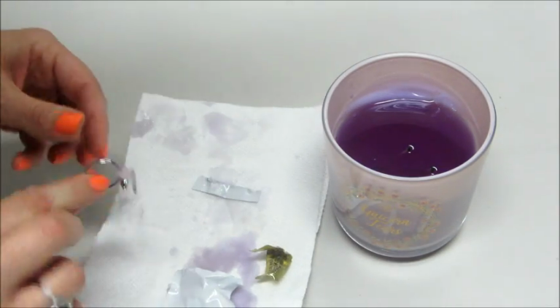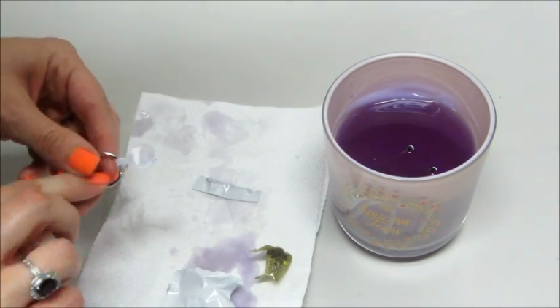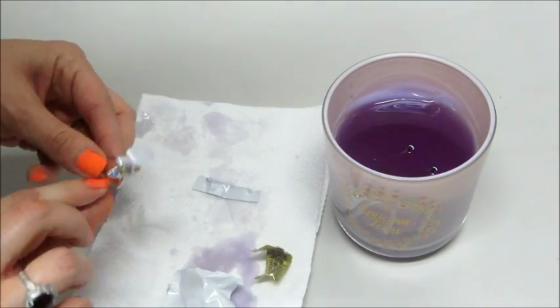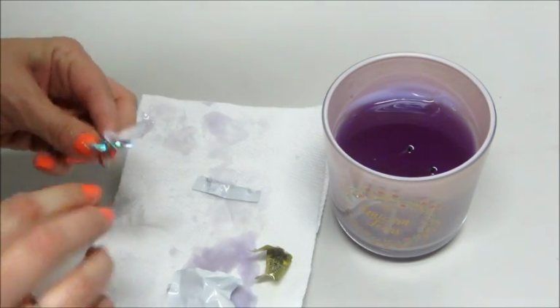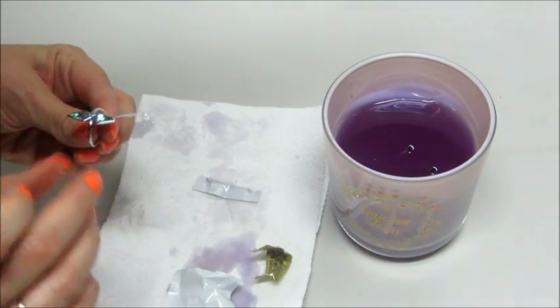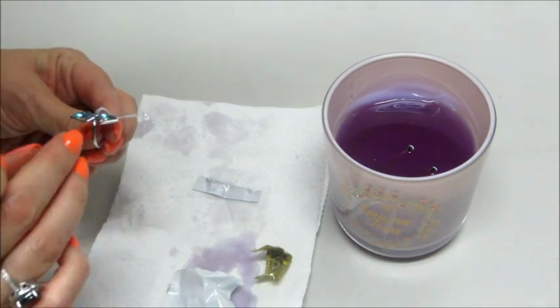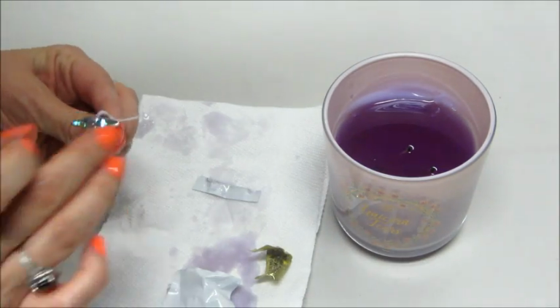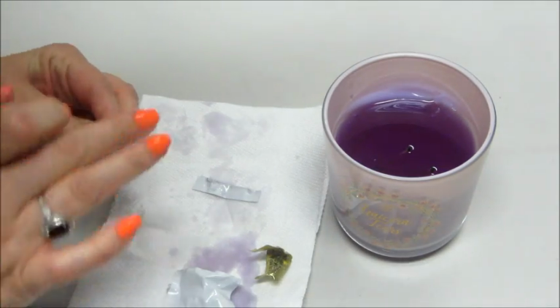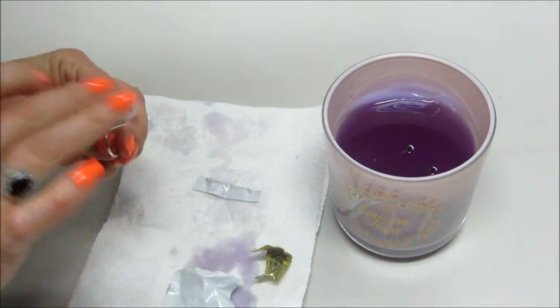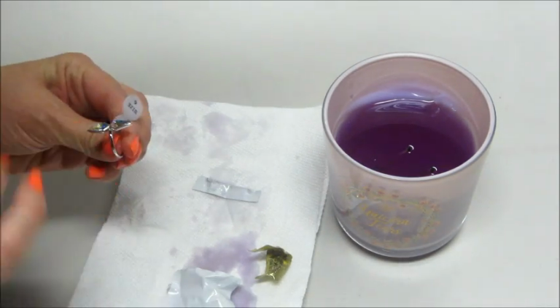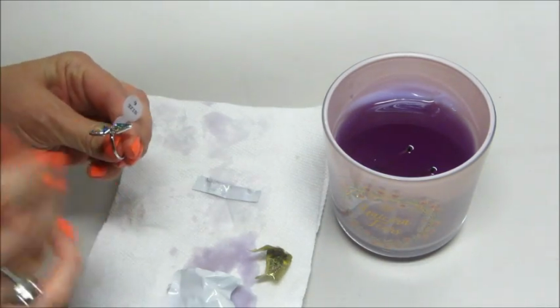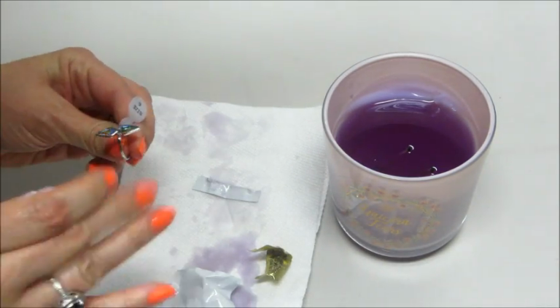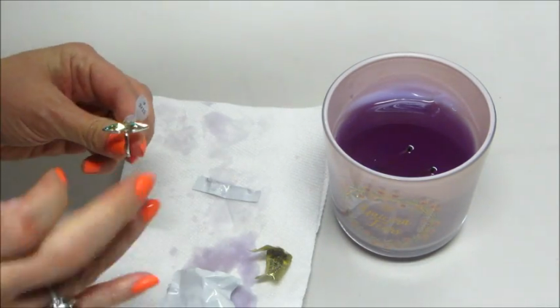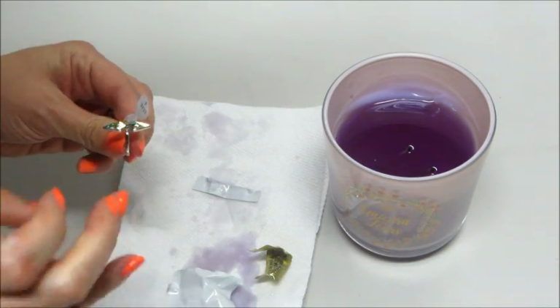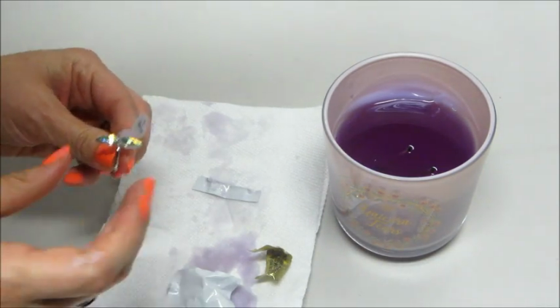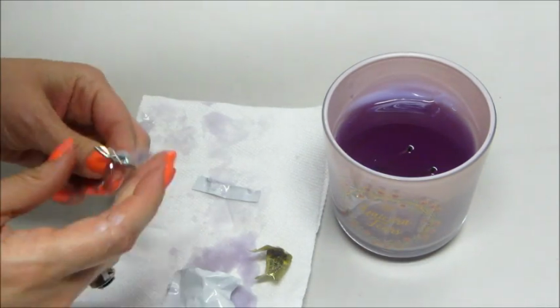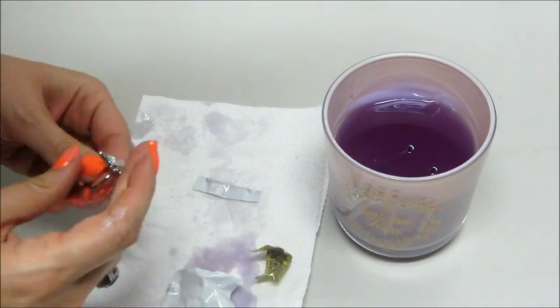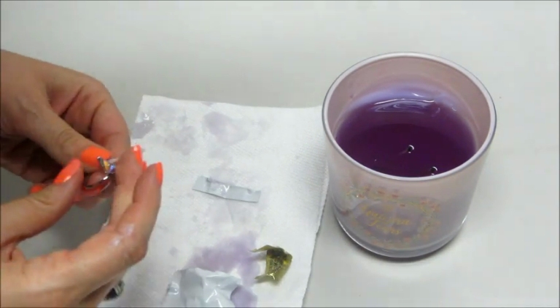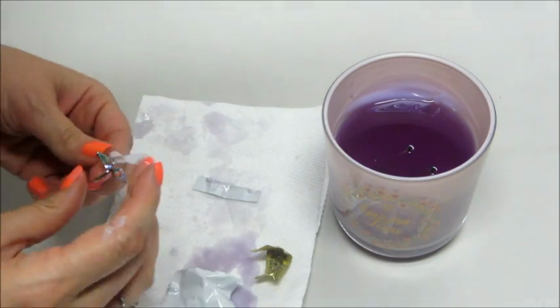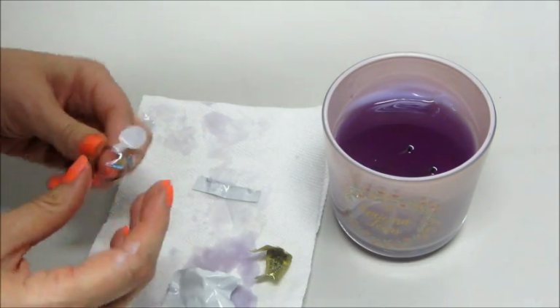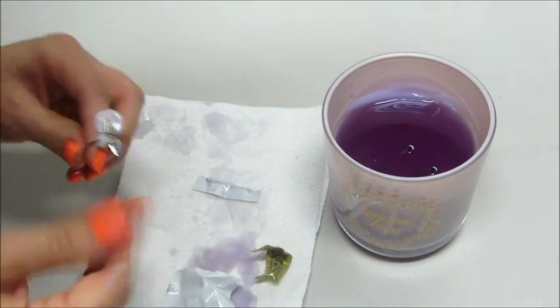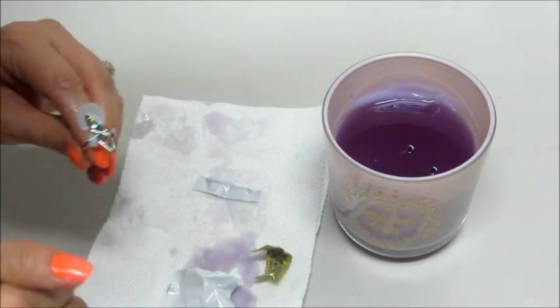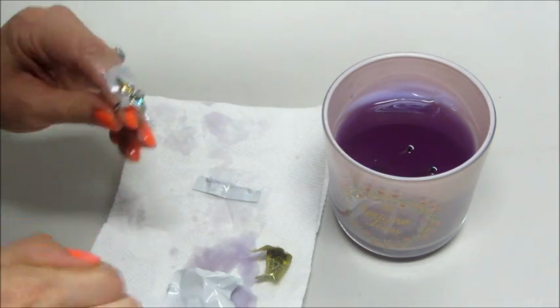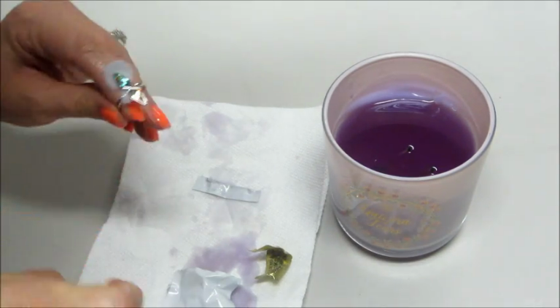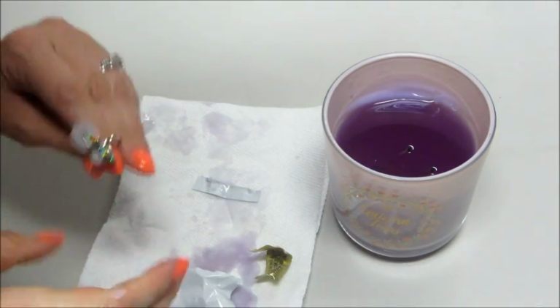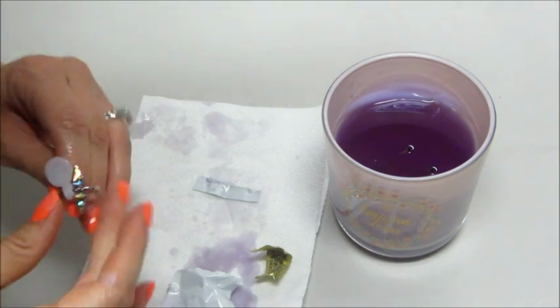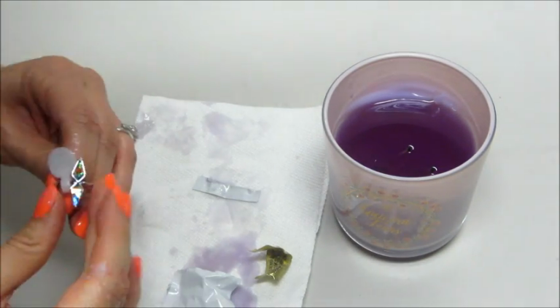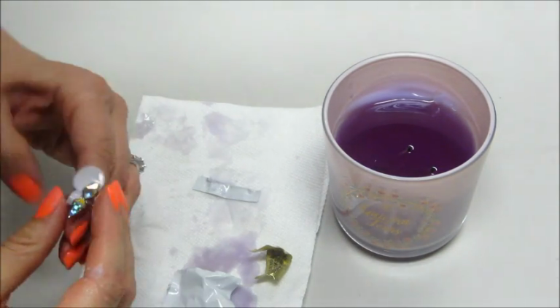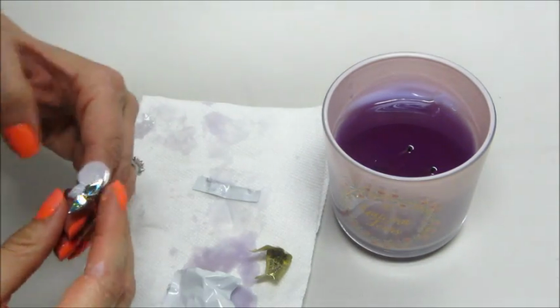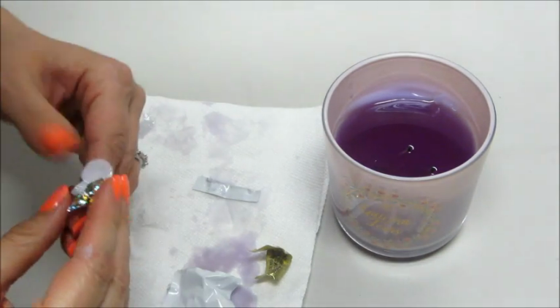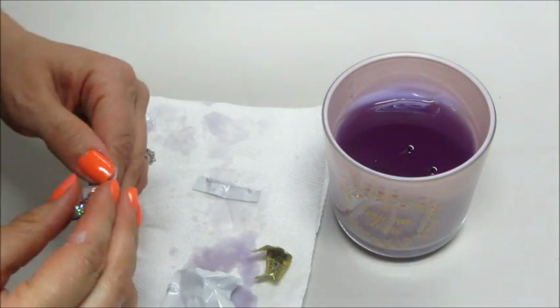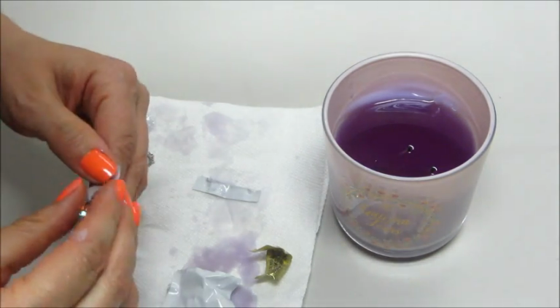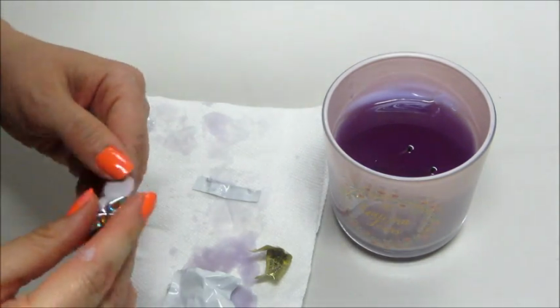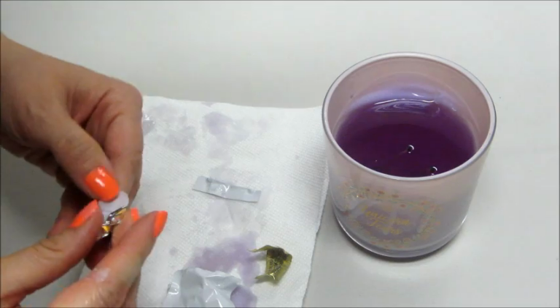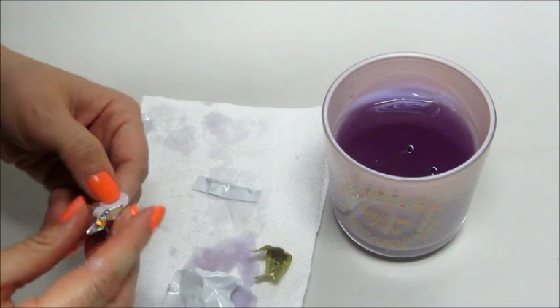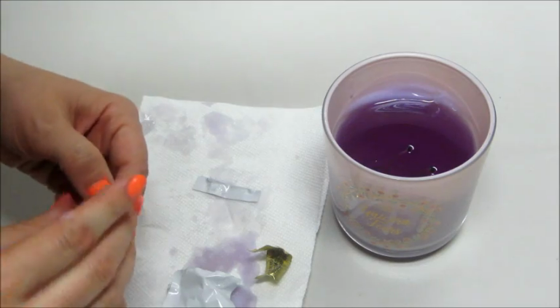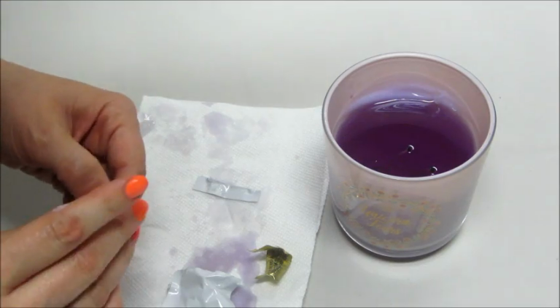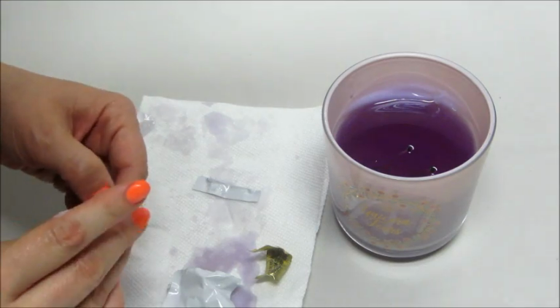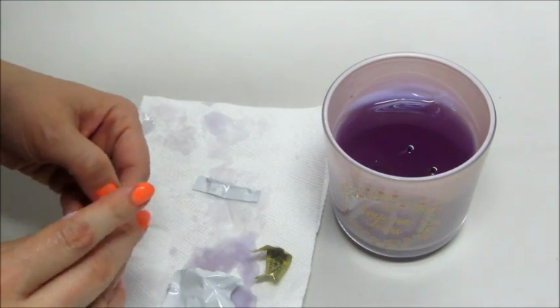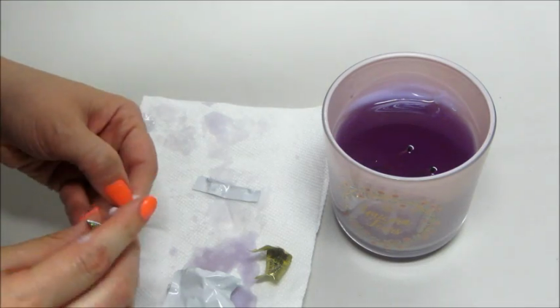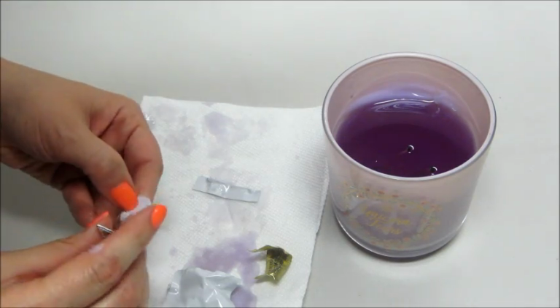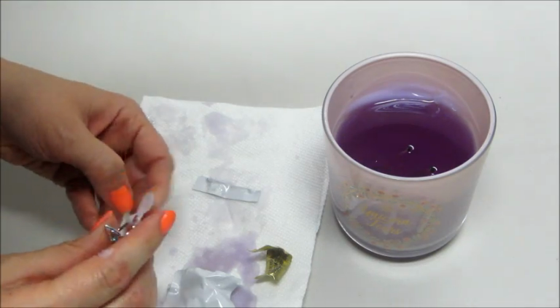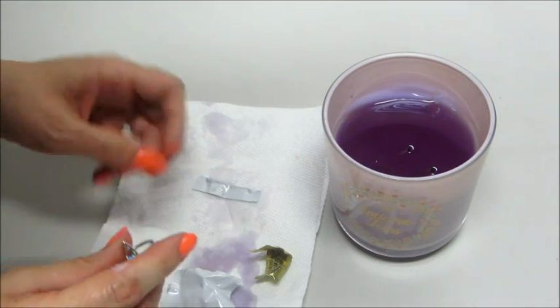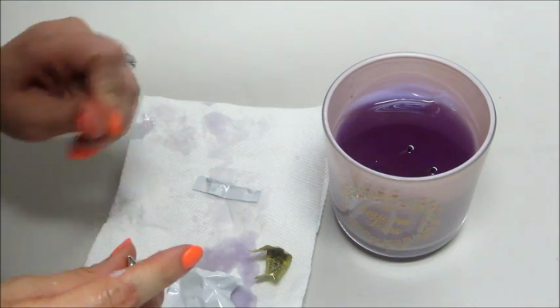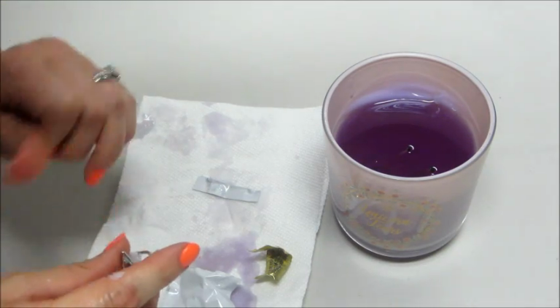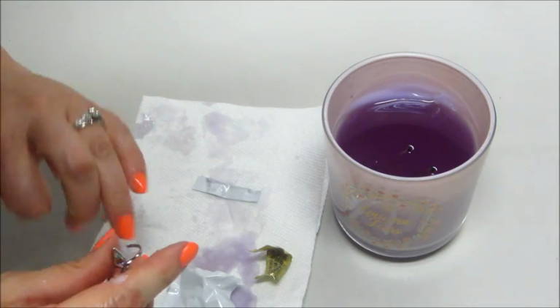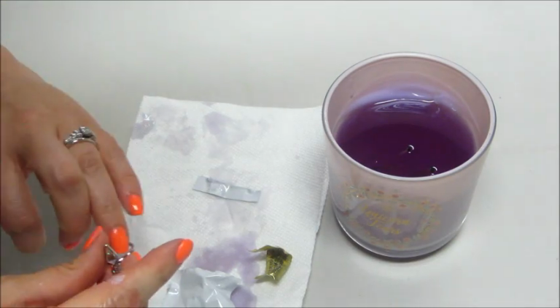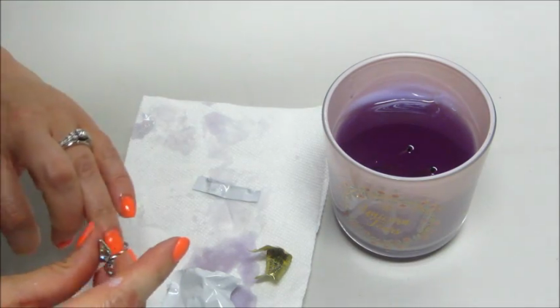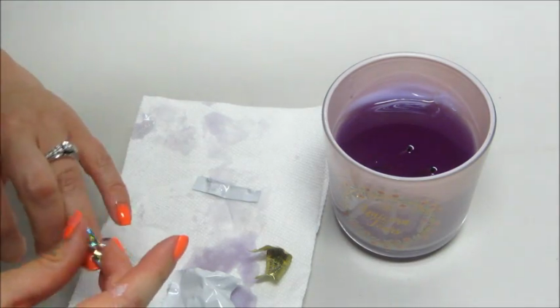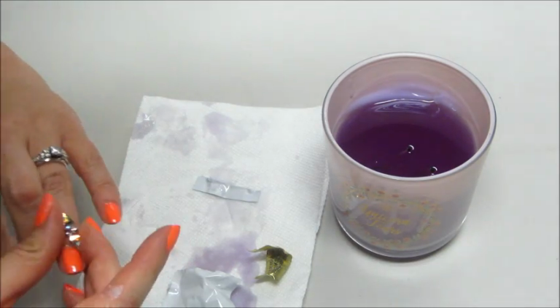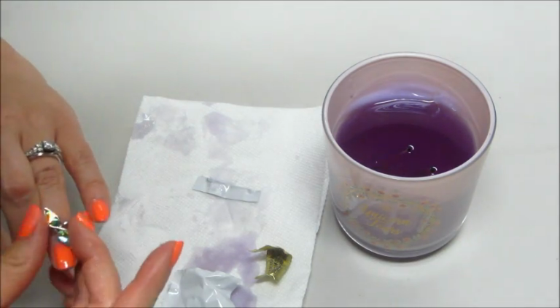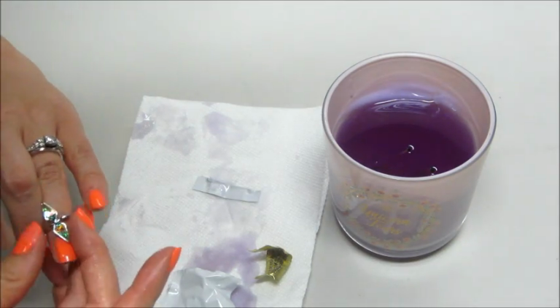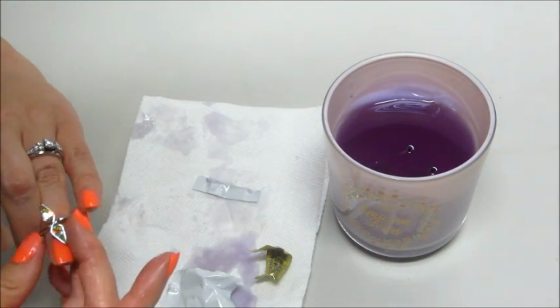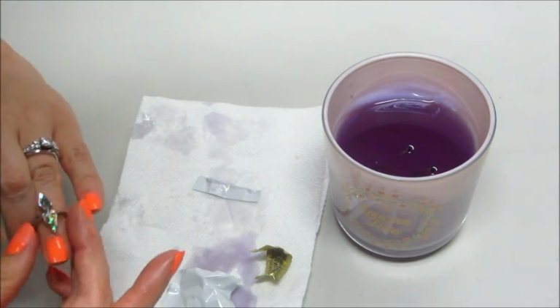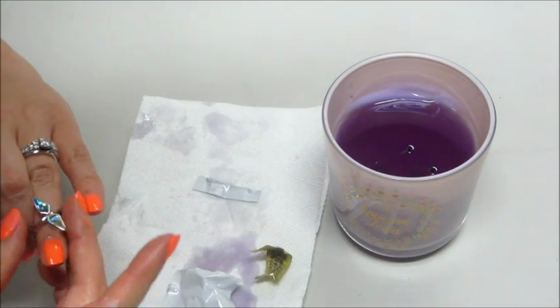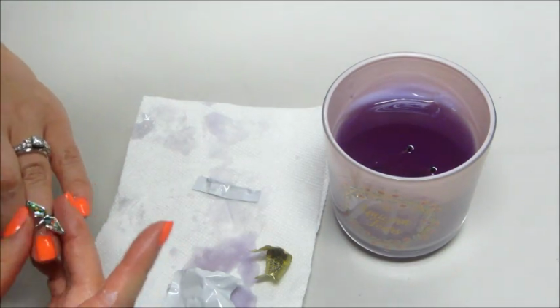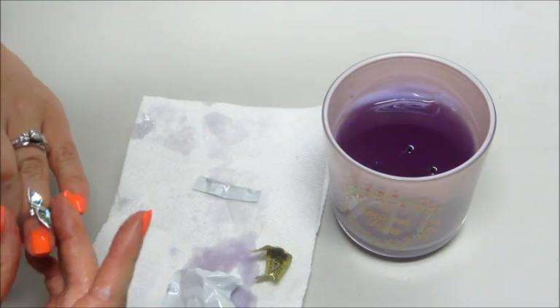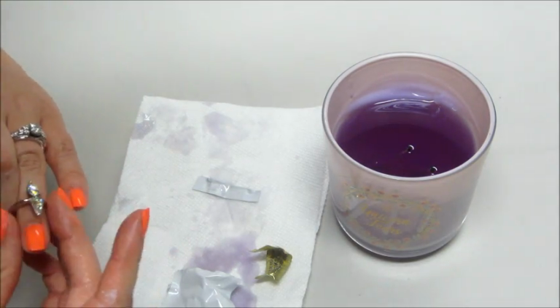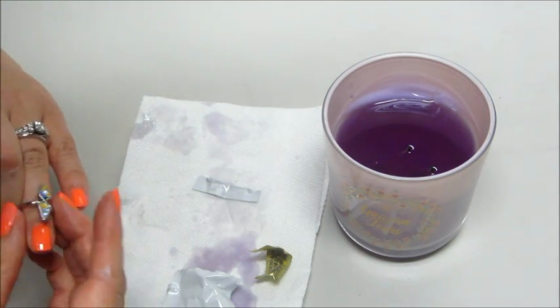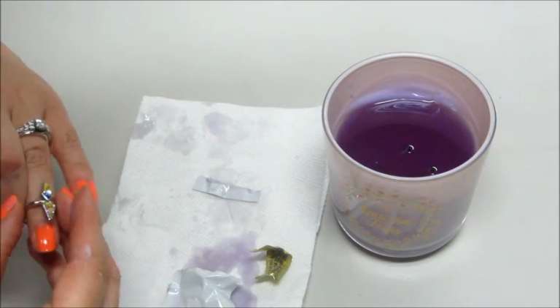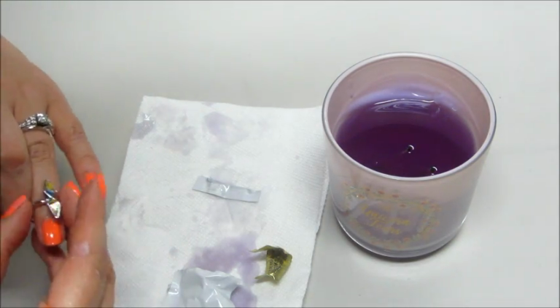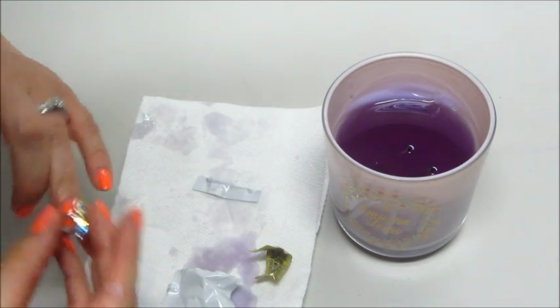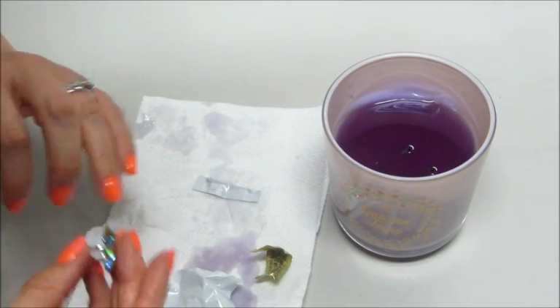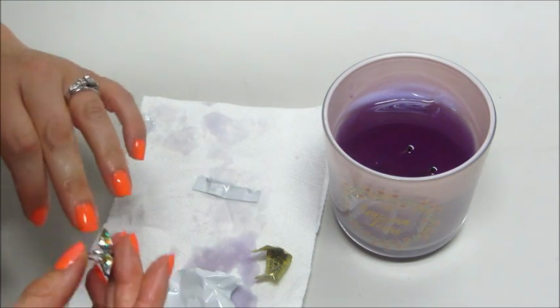The ring I got is different than the one I got in the bath bomb, so that's good. I think there's 10 to collect.